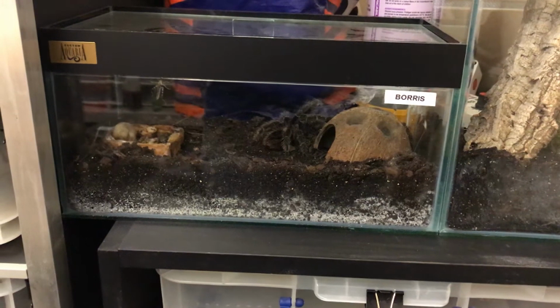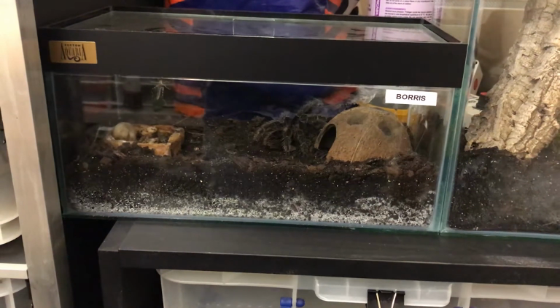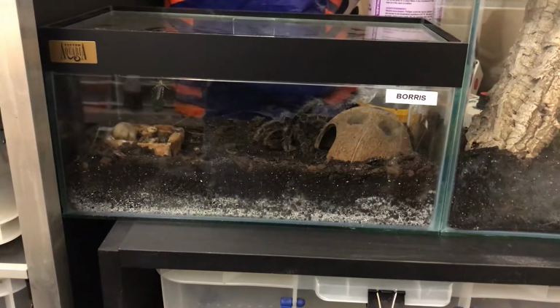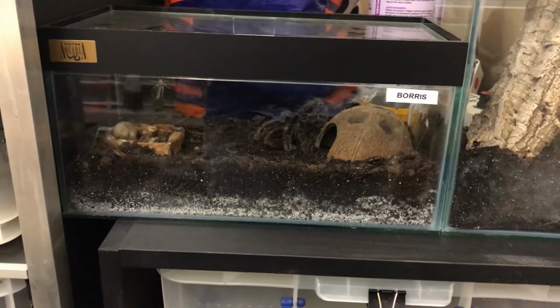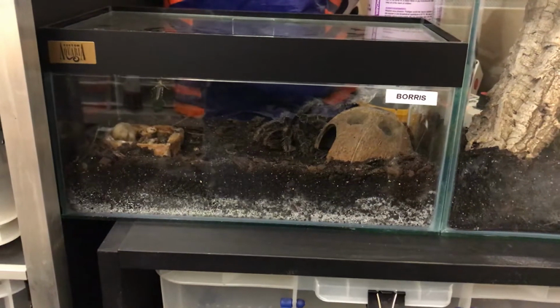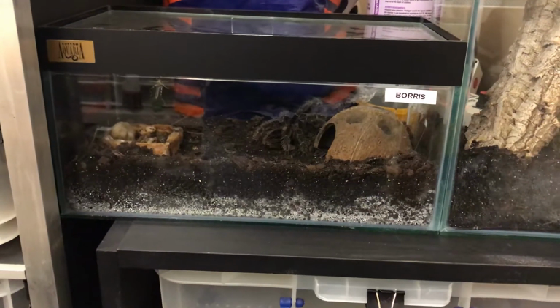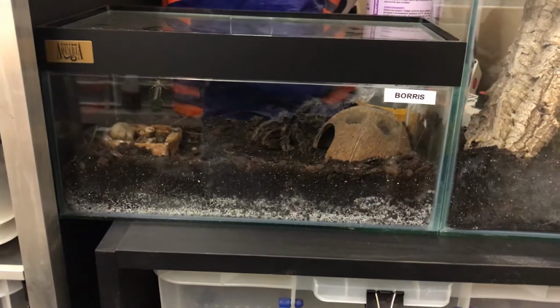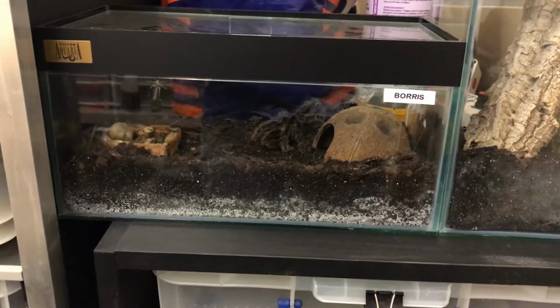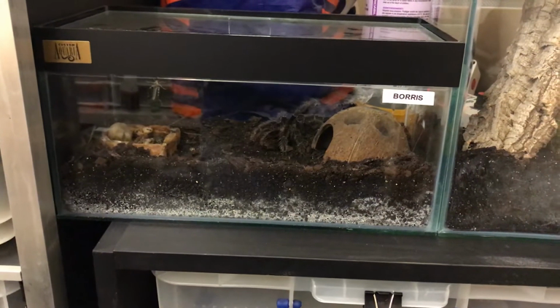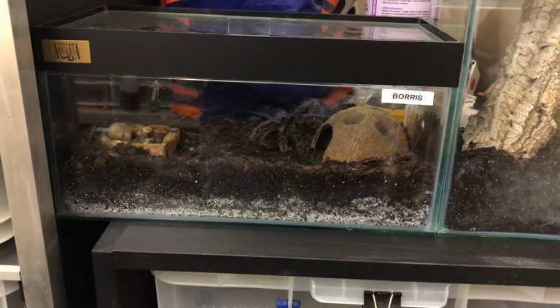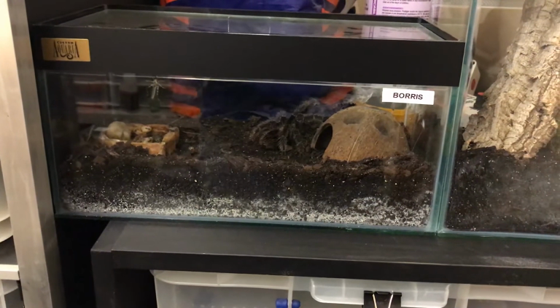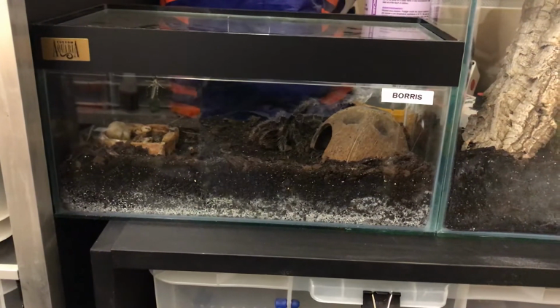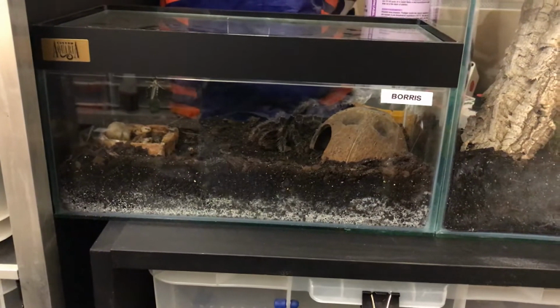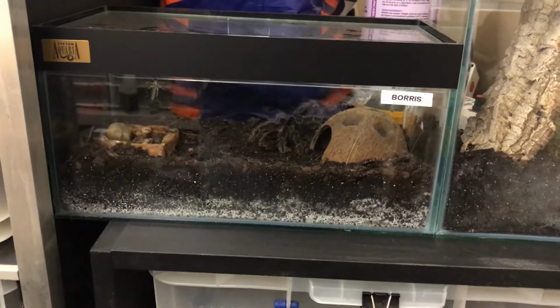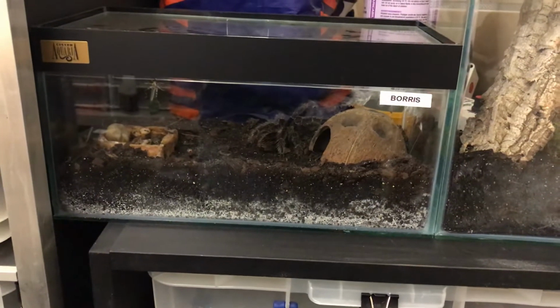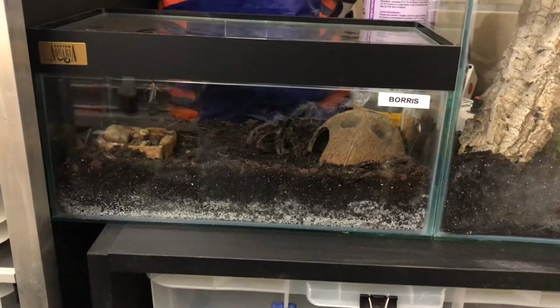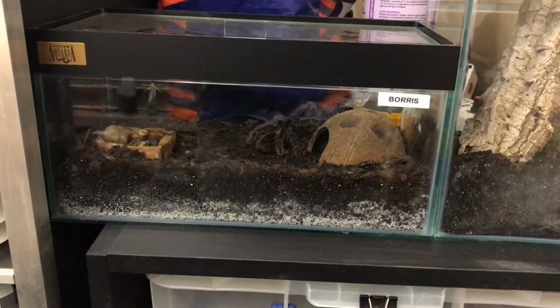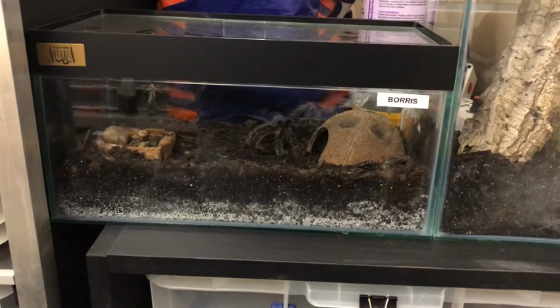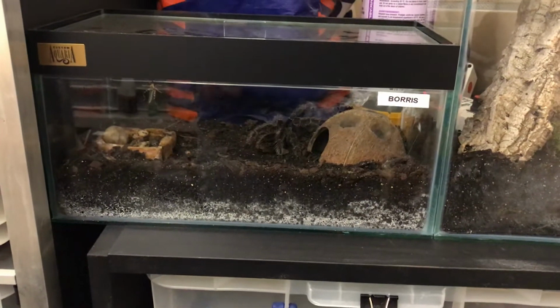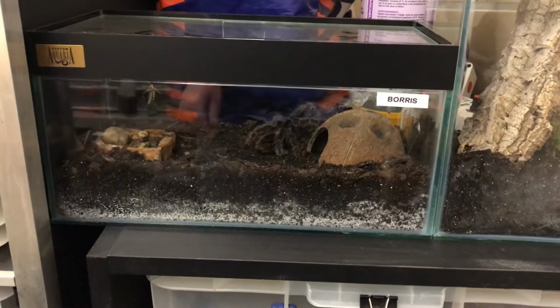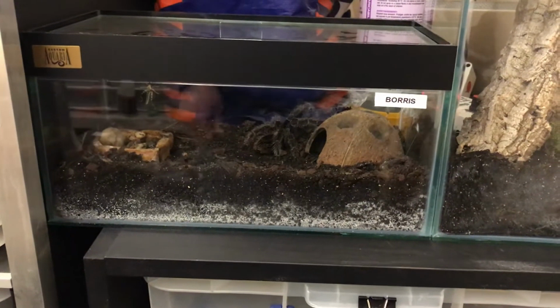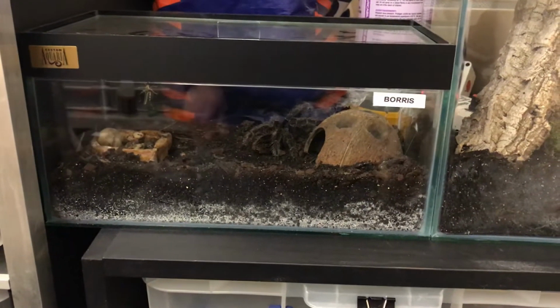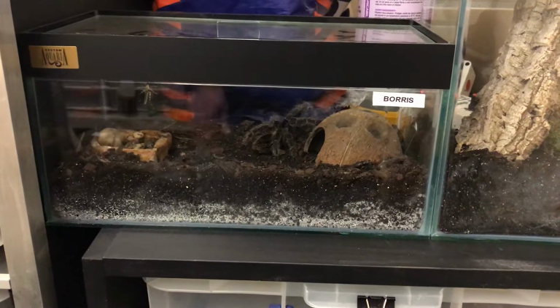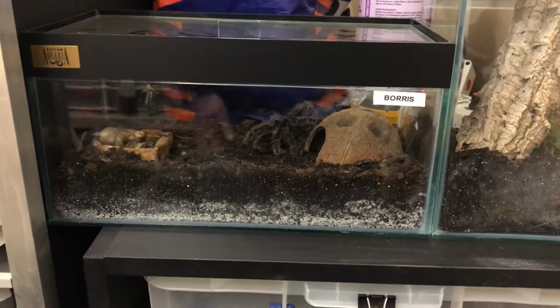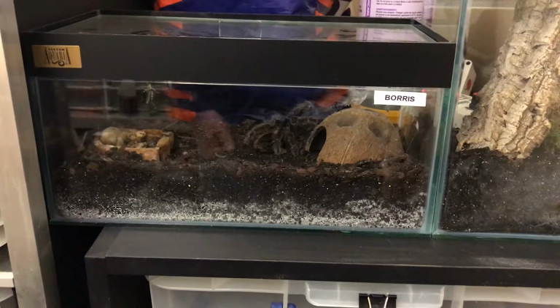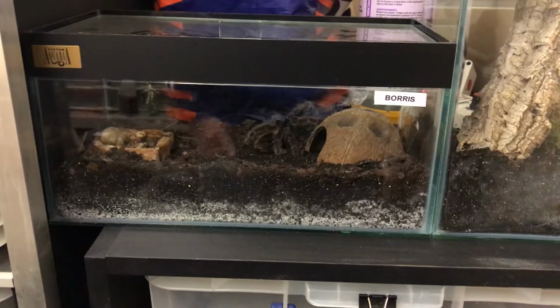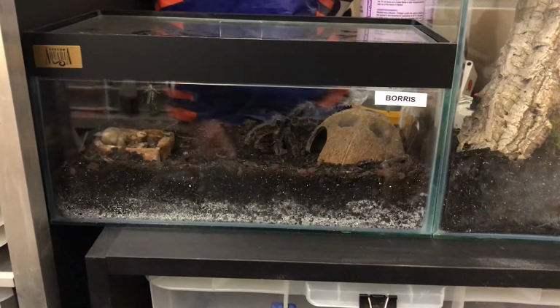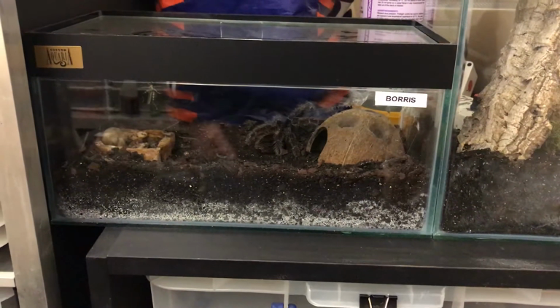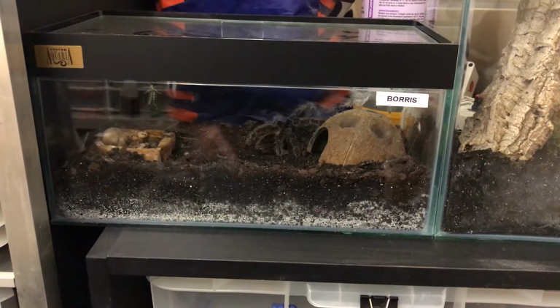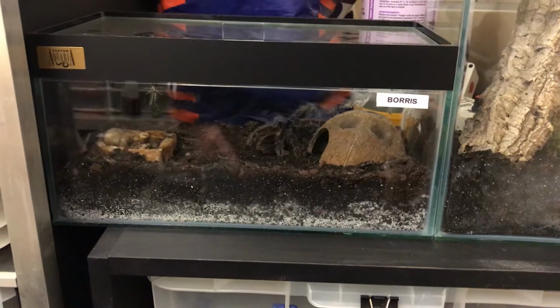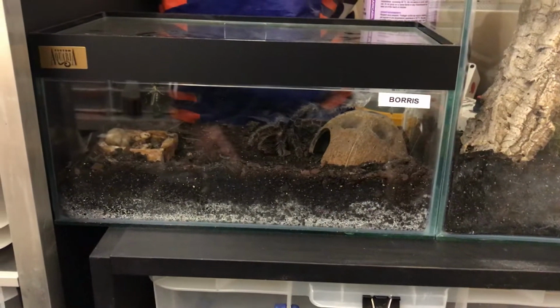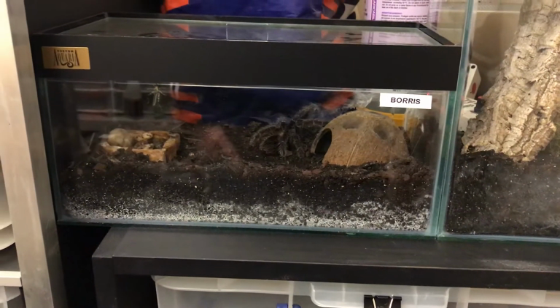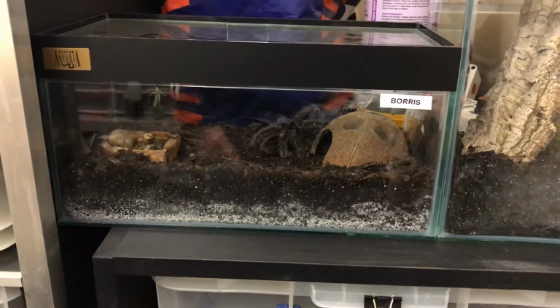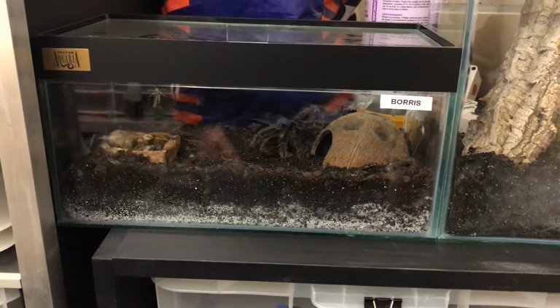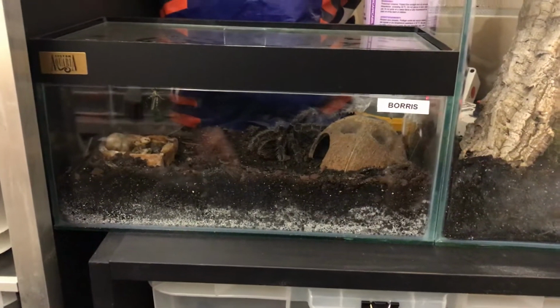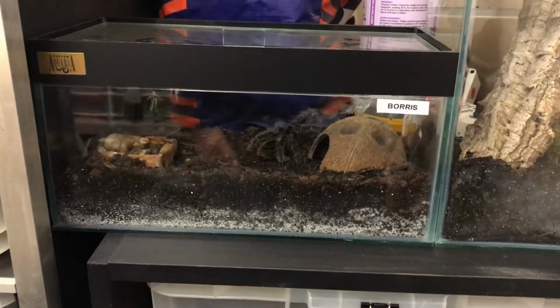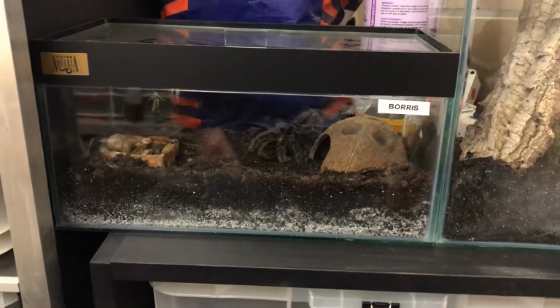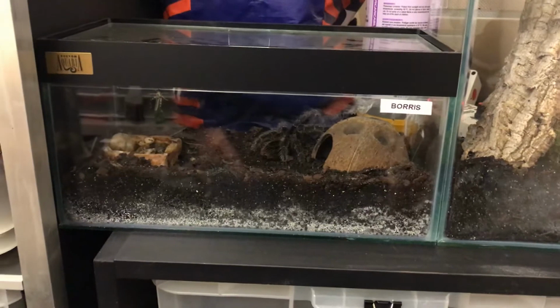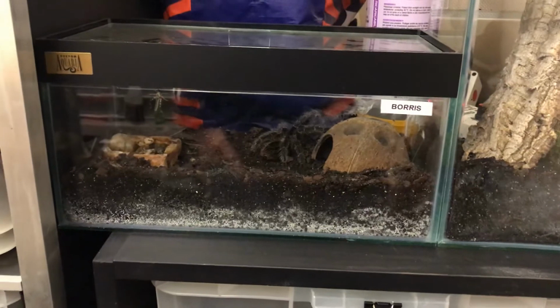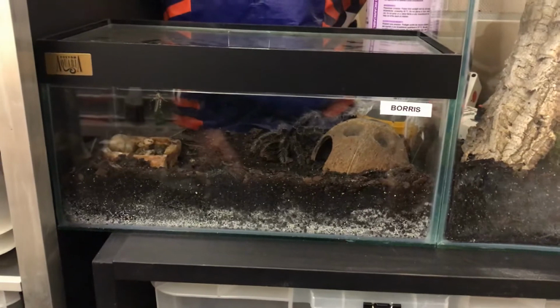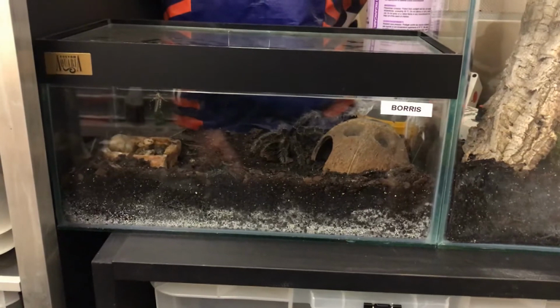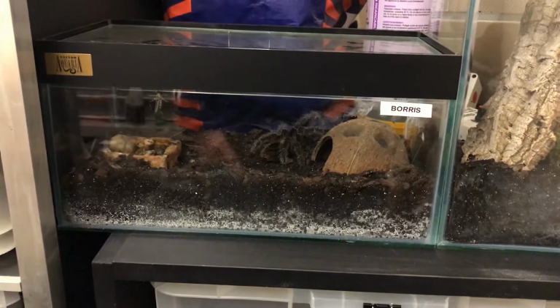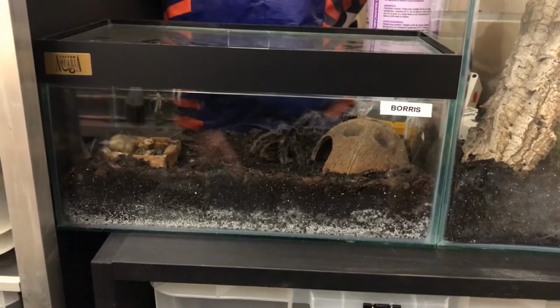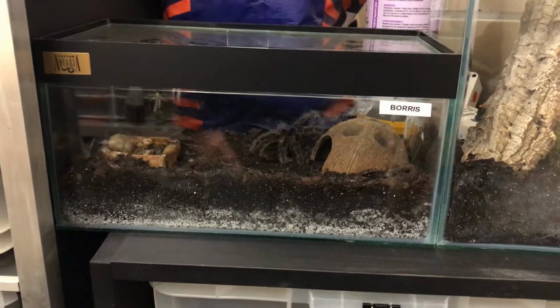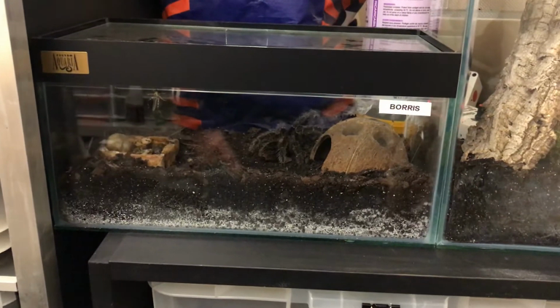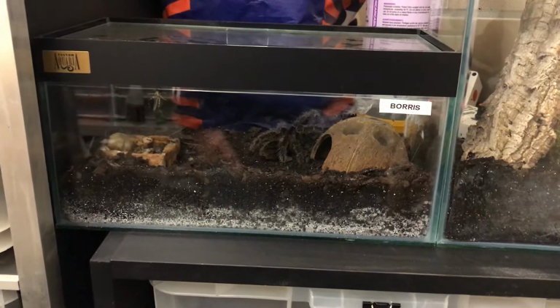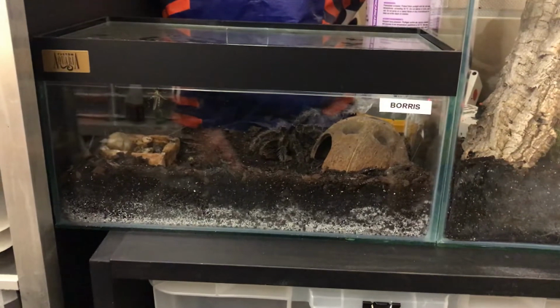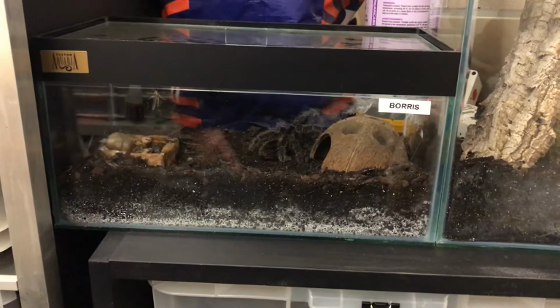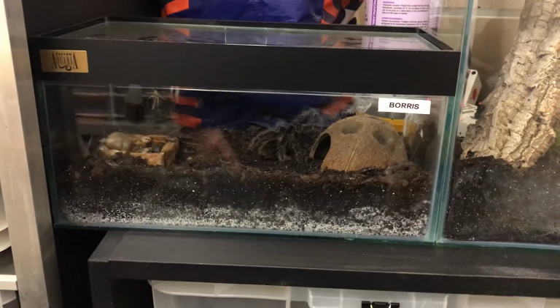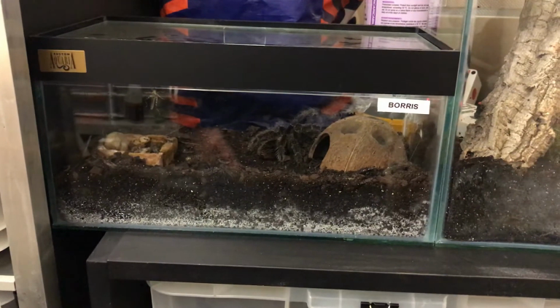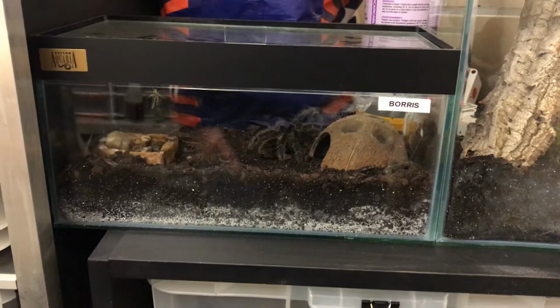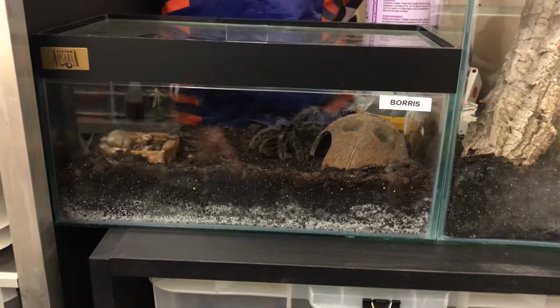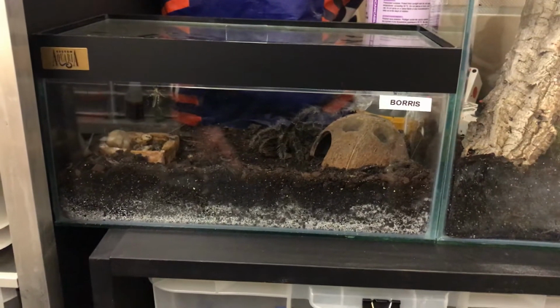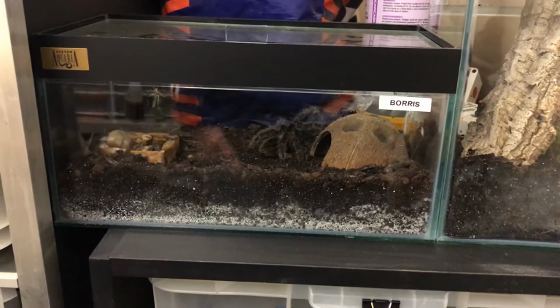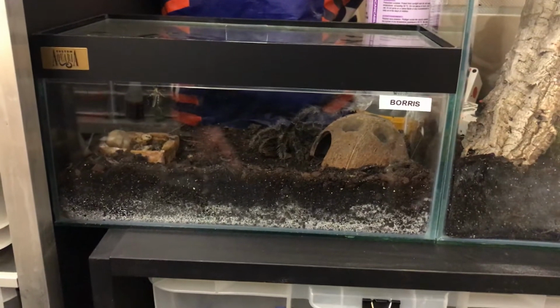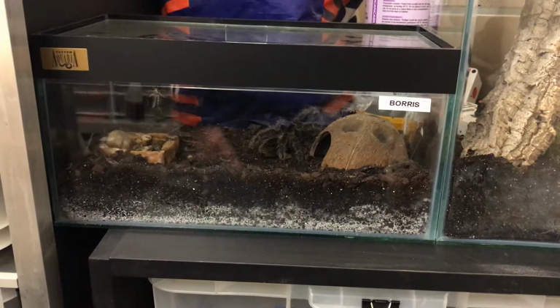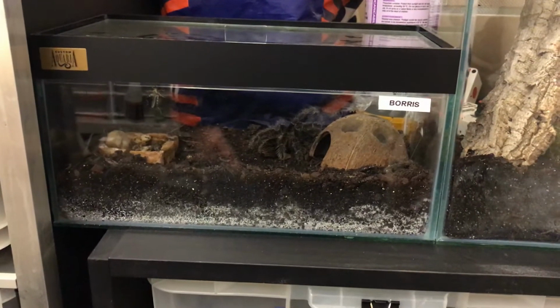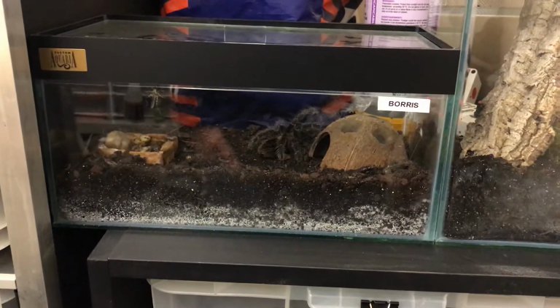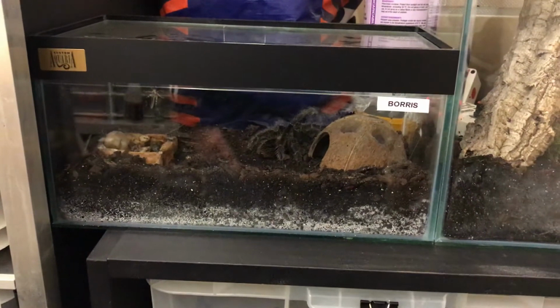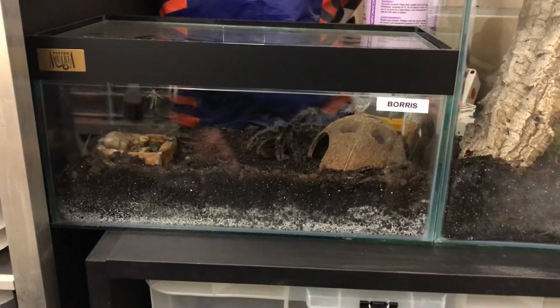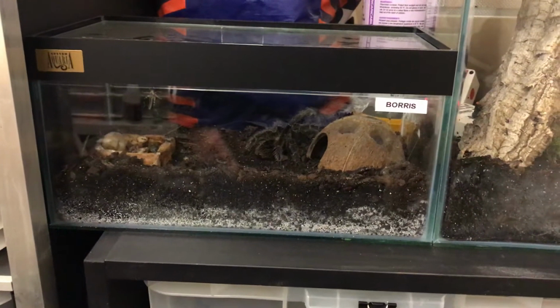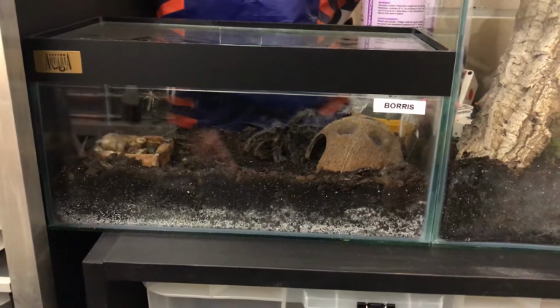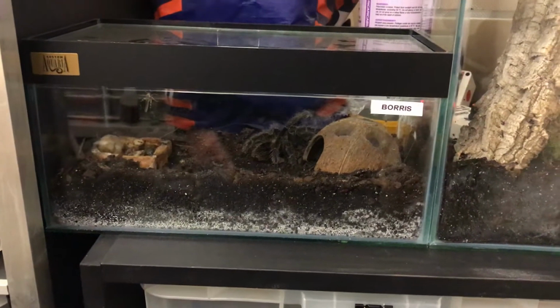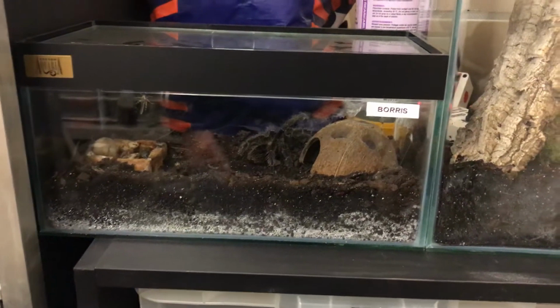Hey guys, Adam from Tea Exotics here. I just wanted to quickly show you a couple of tarantulas I have — I only have a couple, literally.